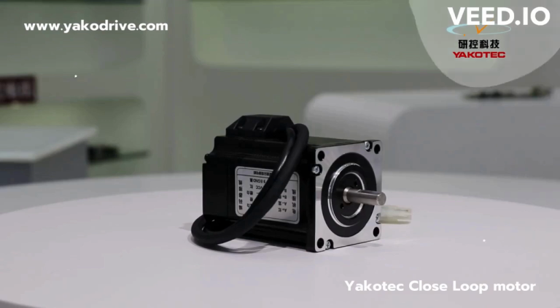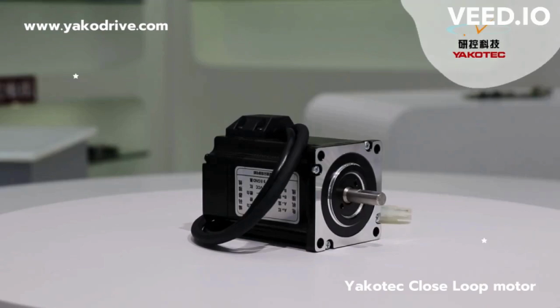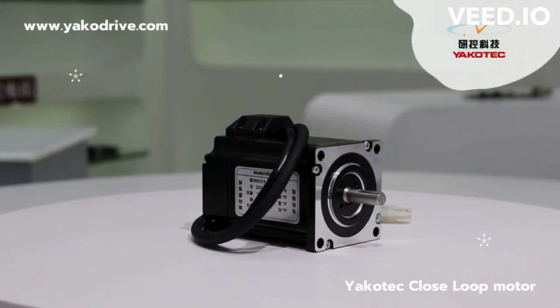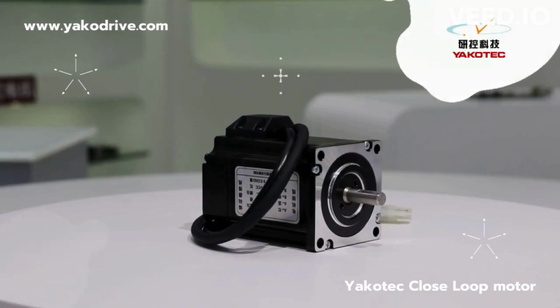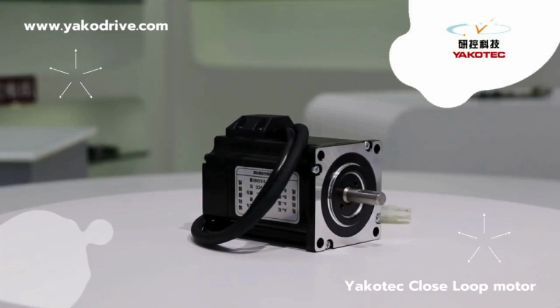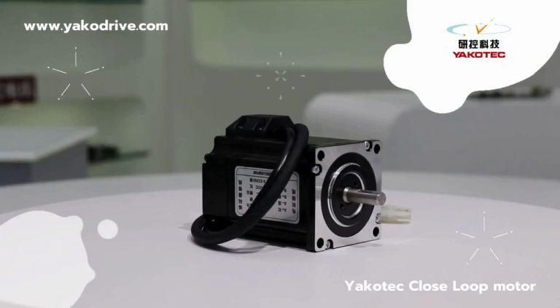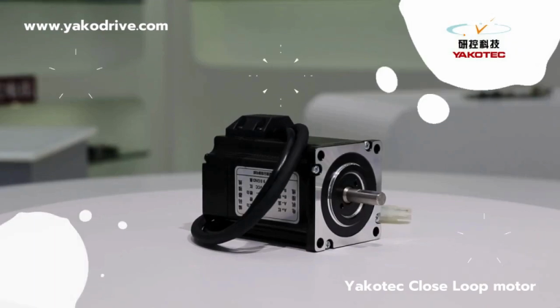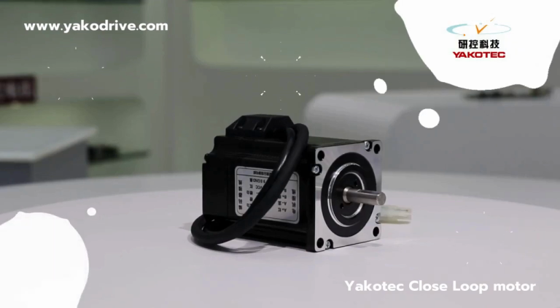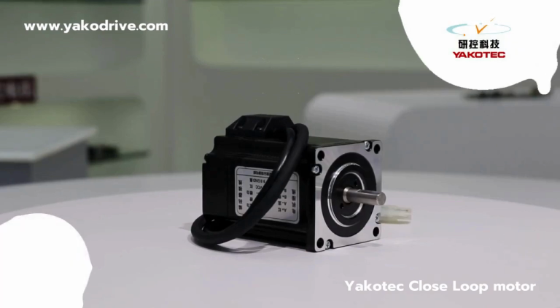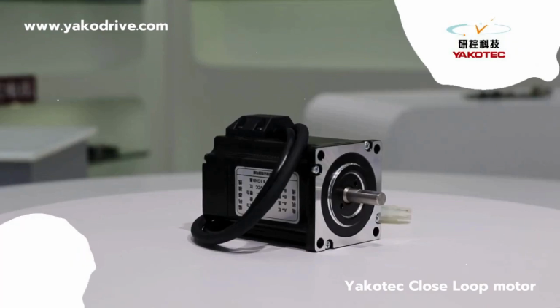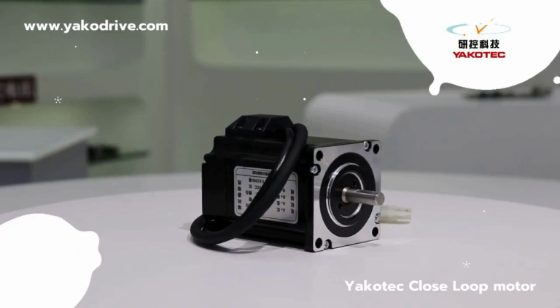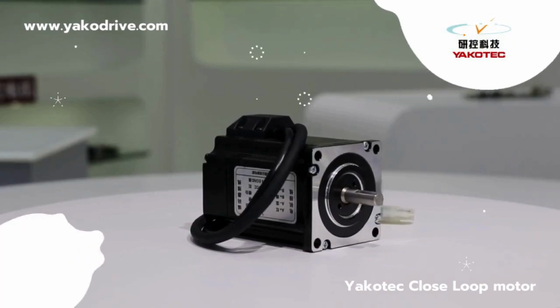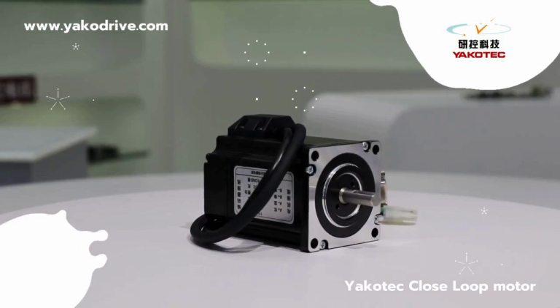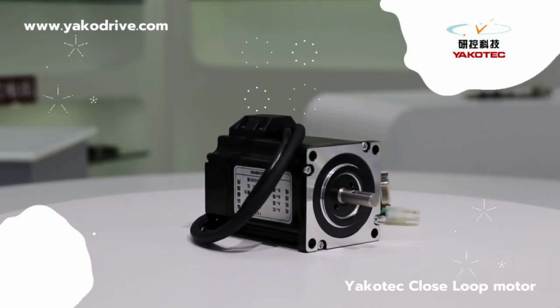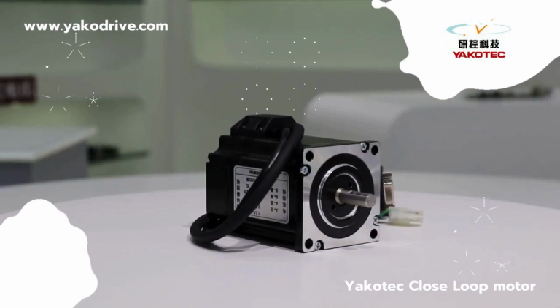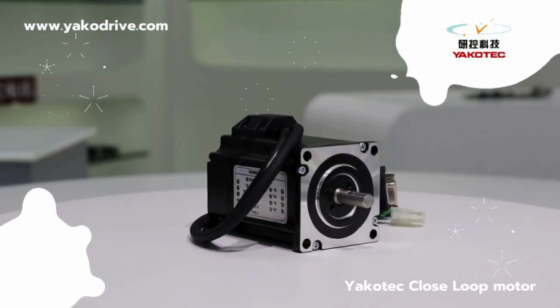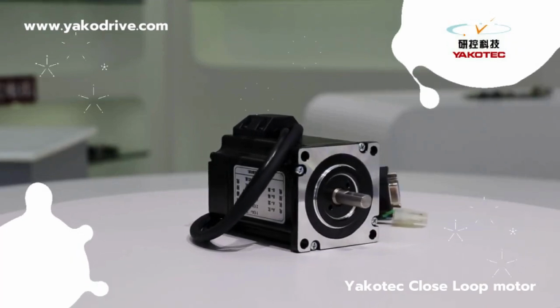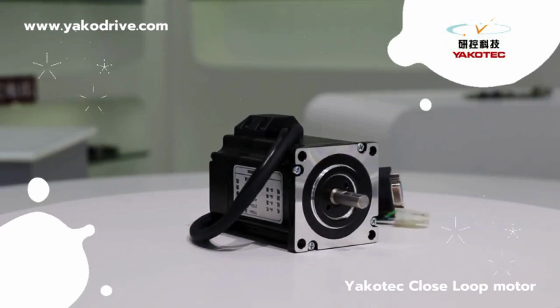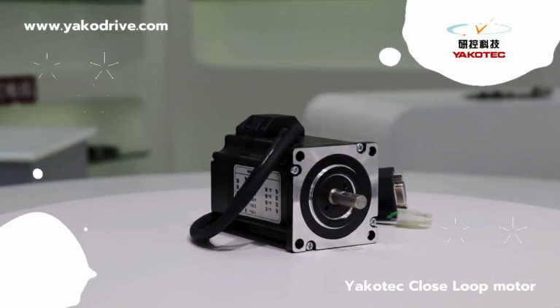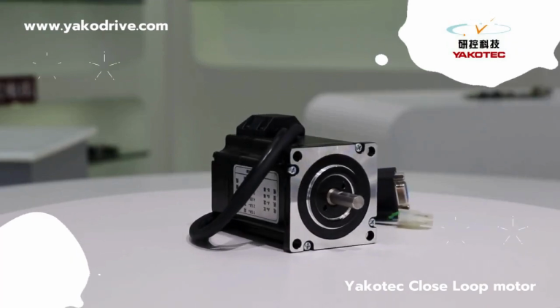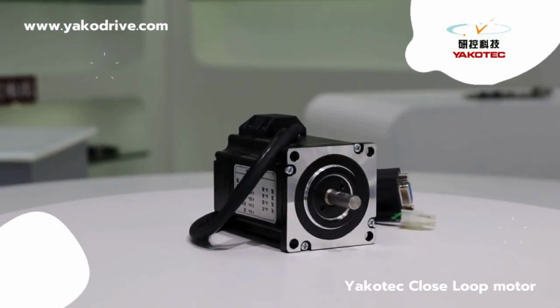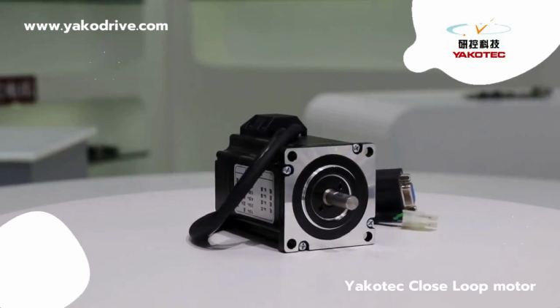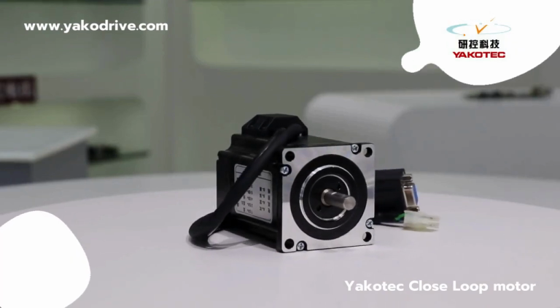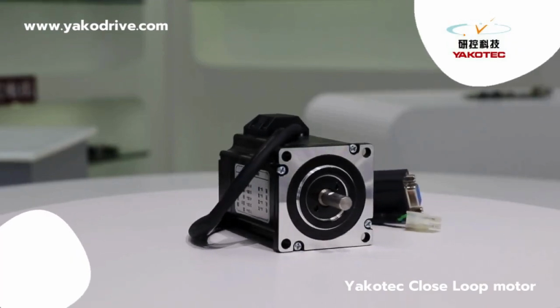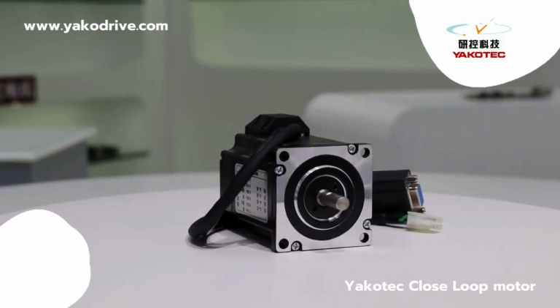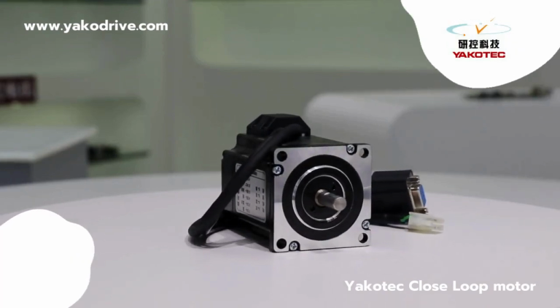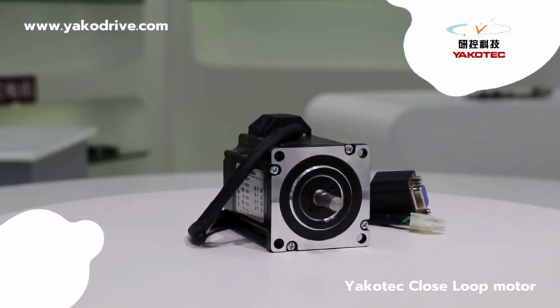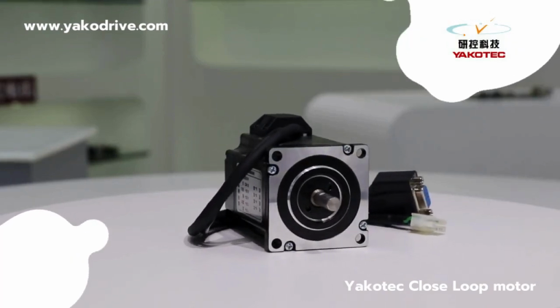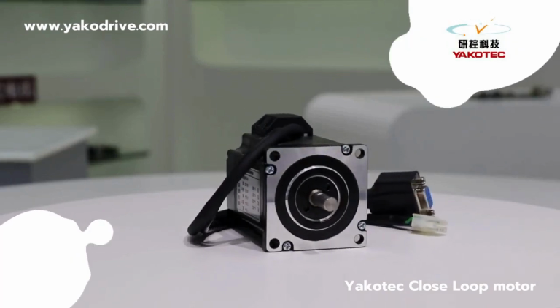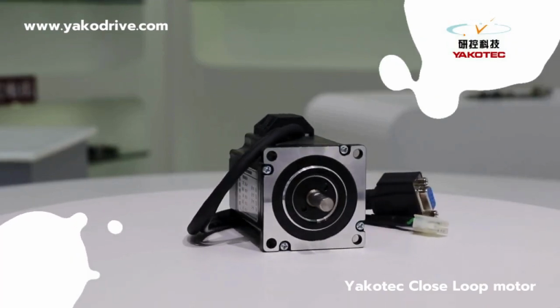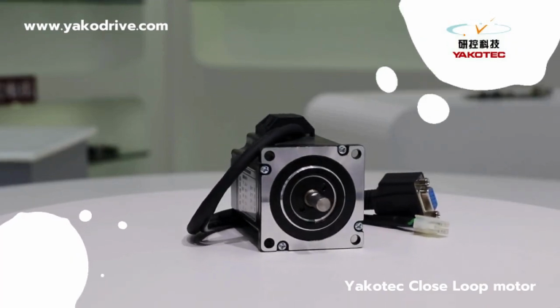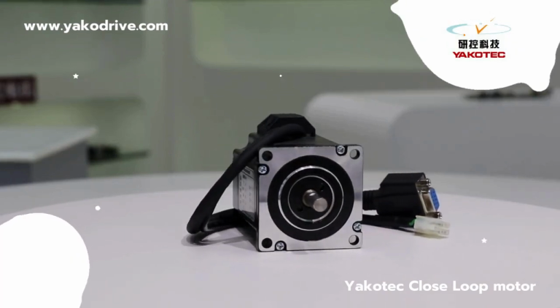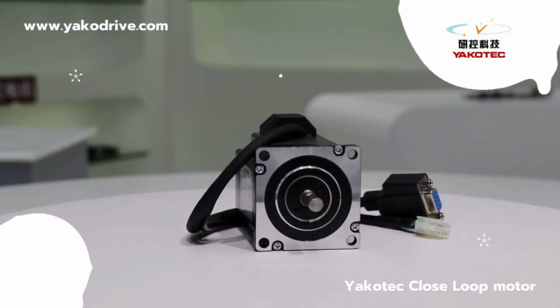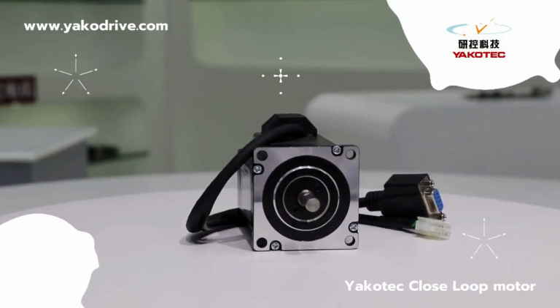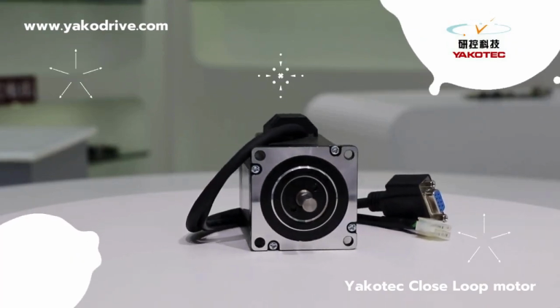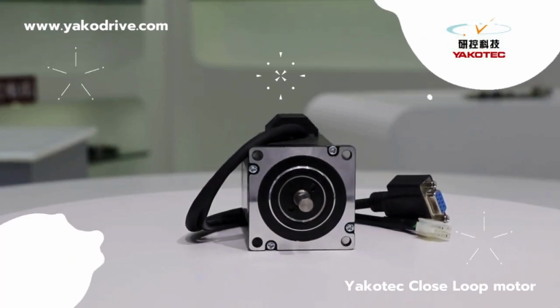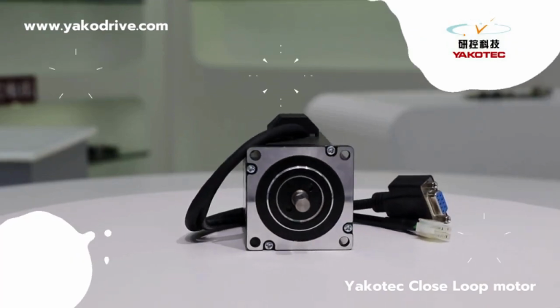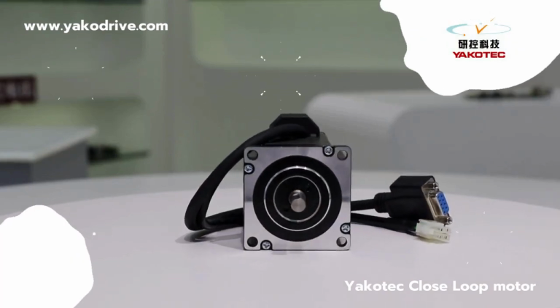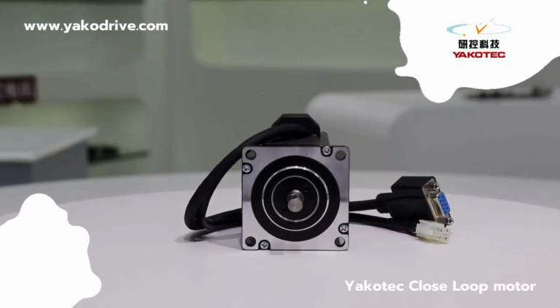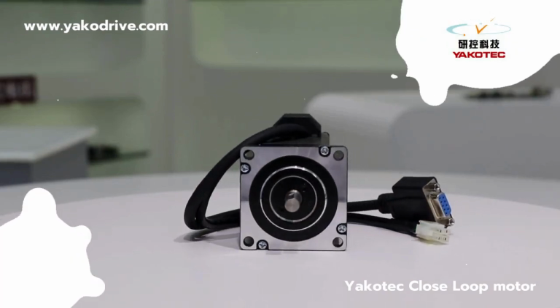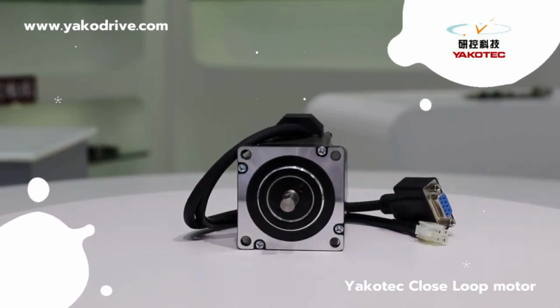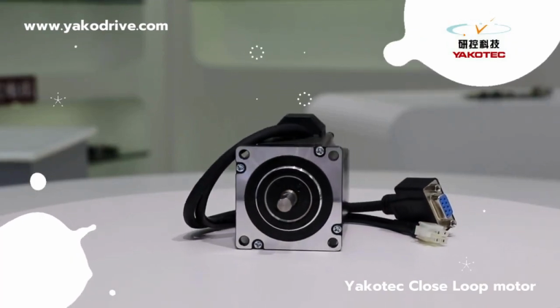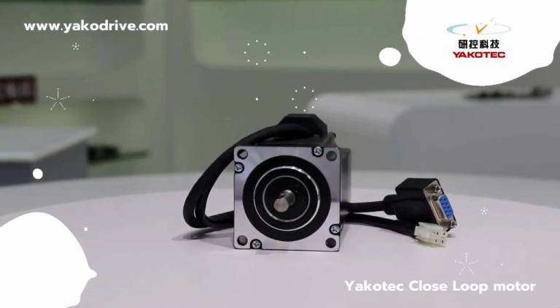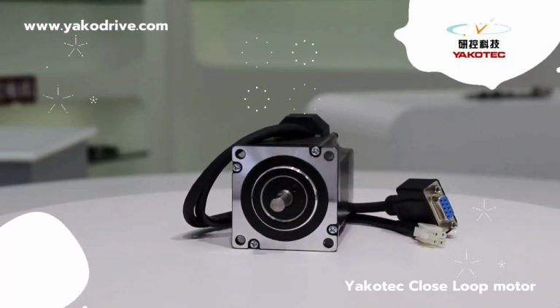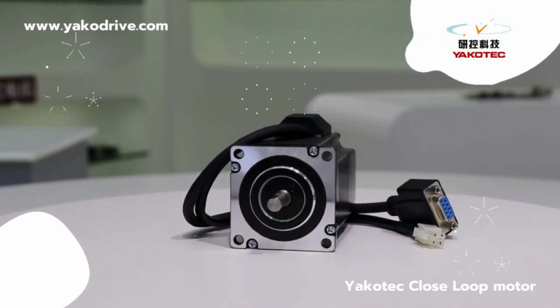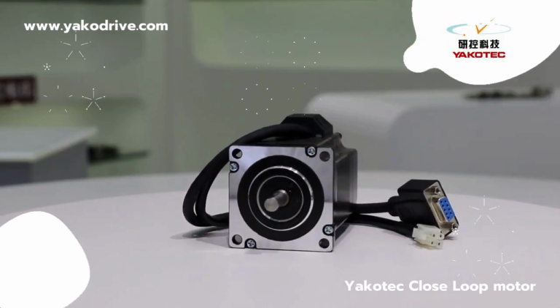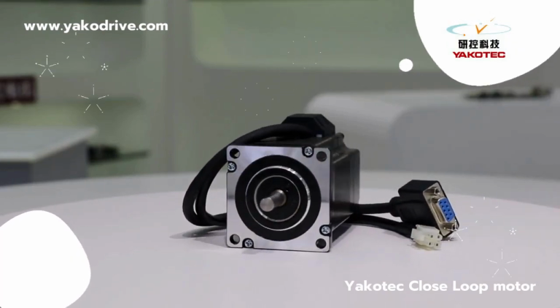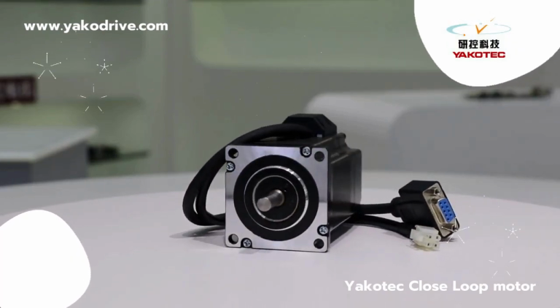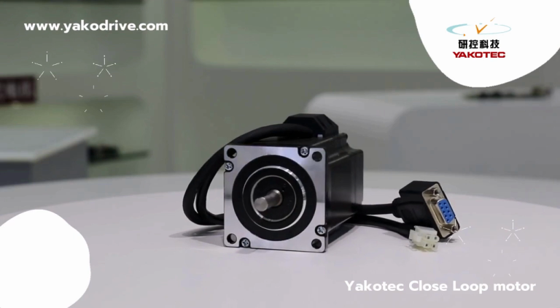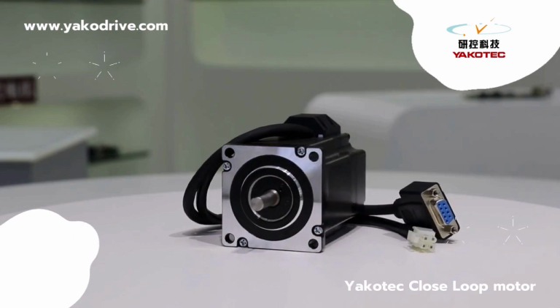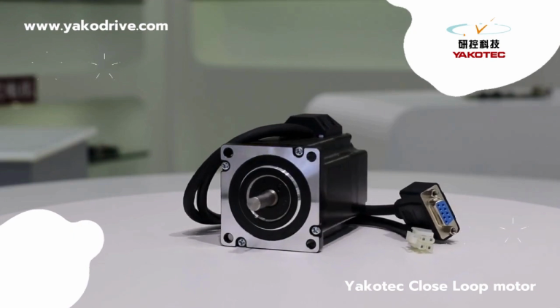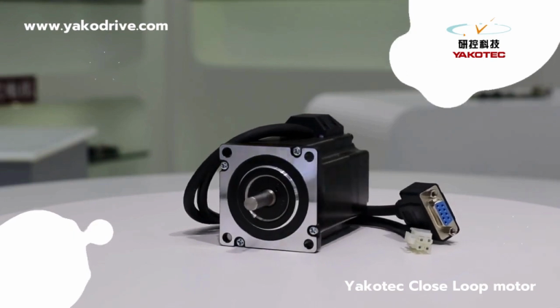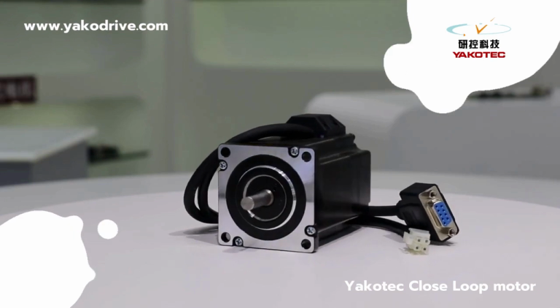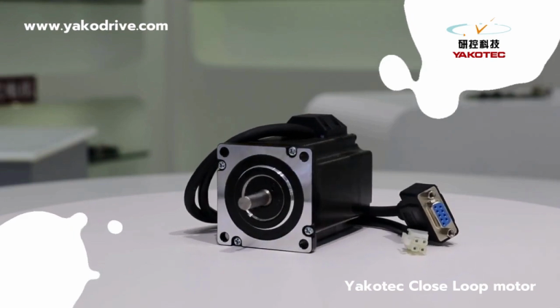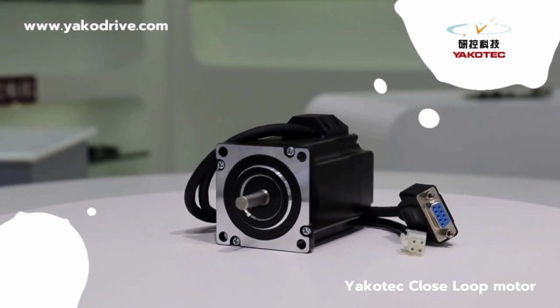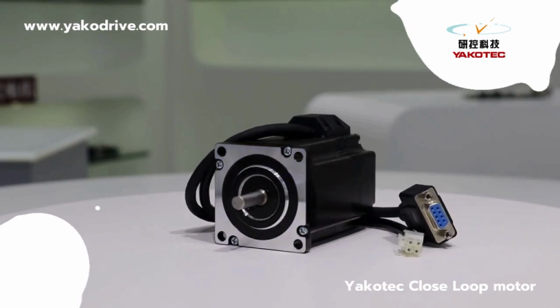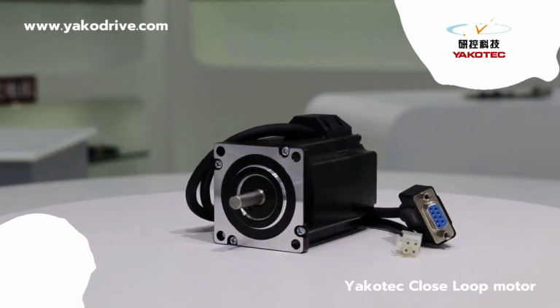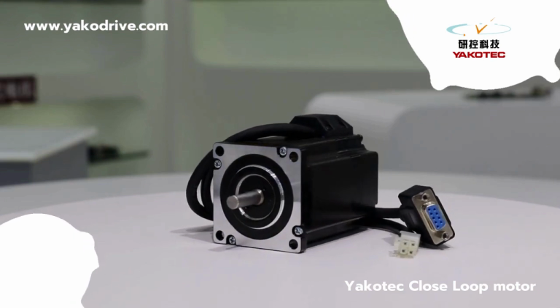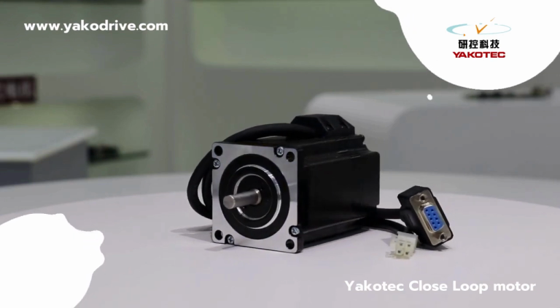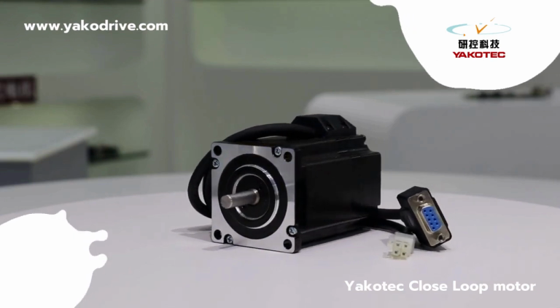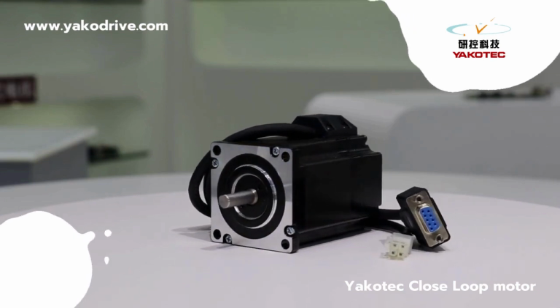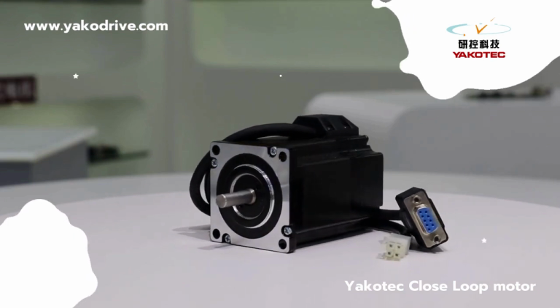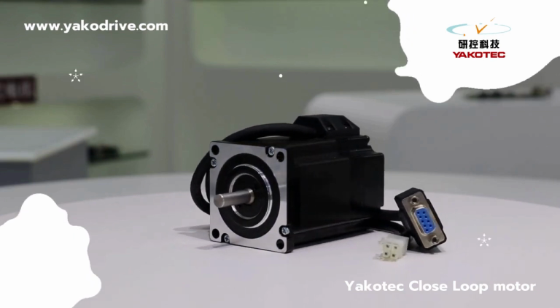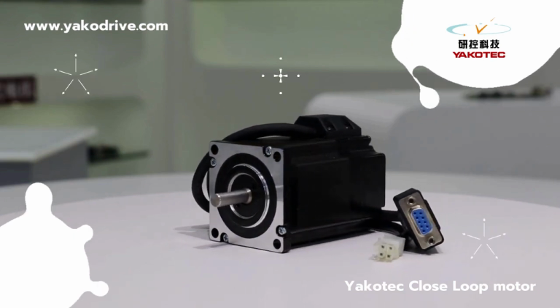The benefits of Yakatec closed-loop step motor system. It combines the advantages of servo motor and stepper motor technologies.